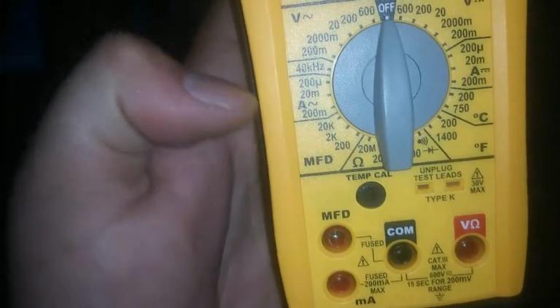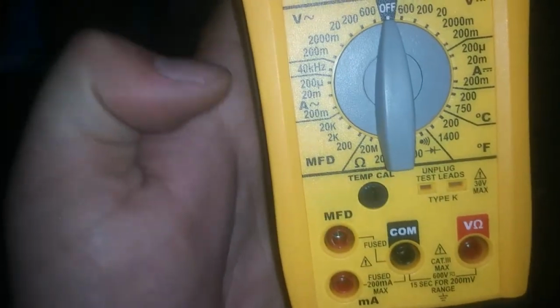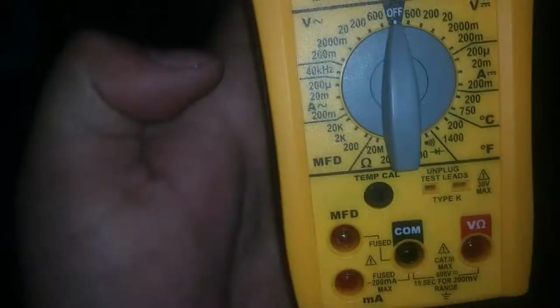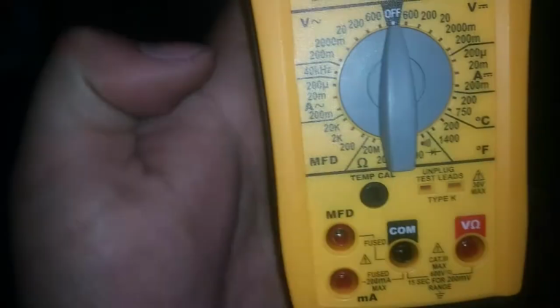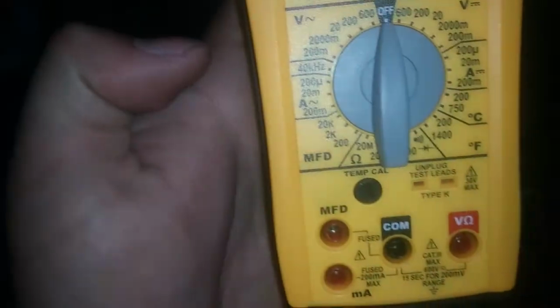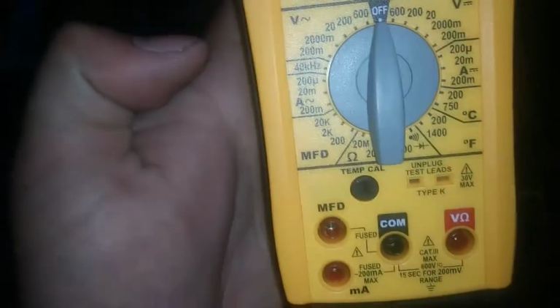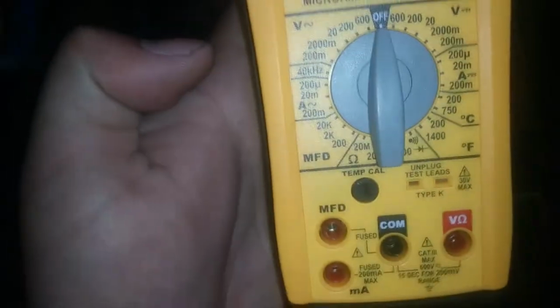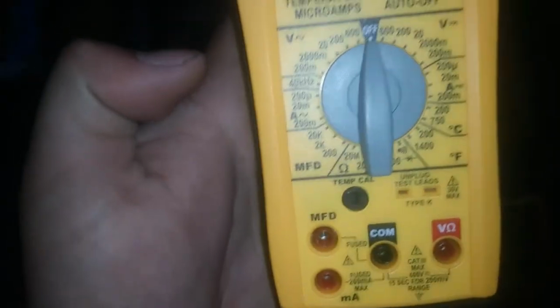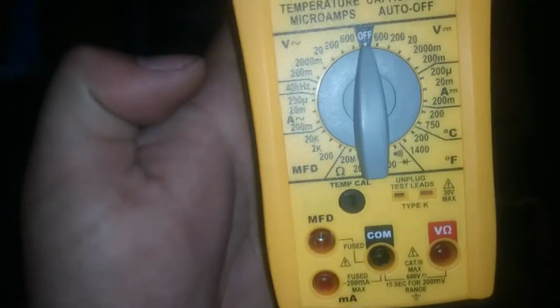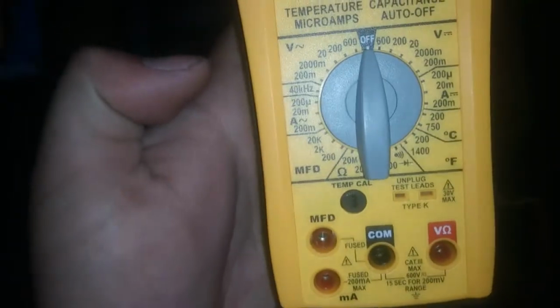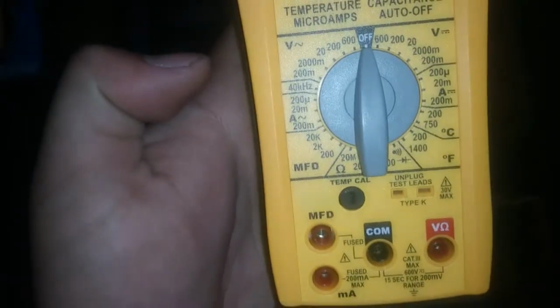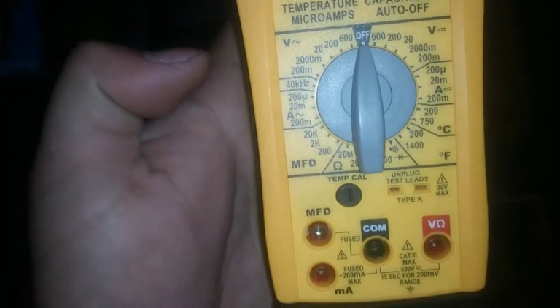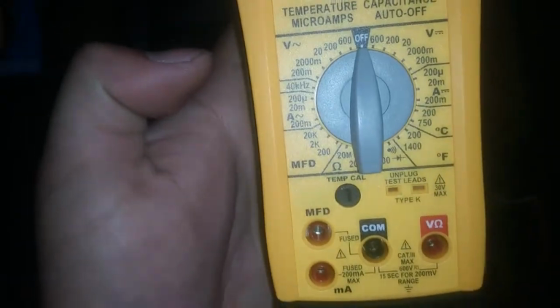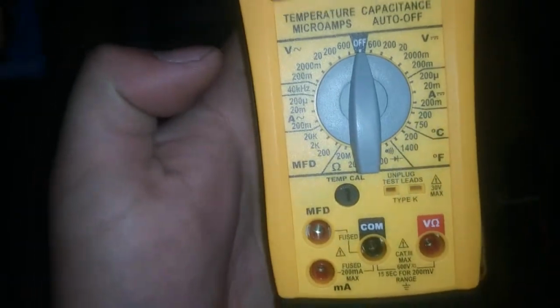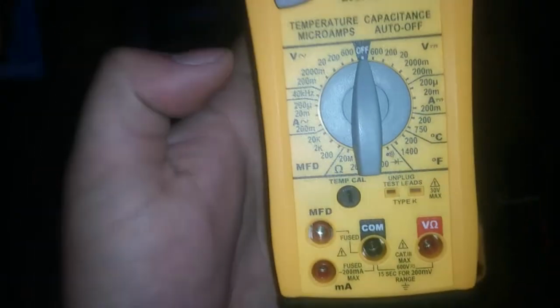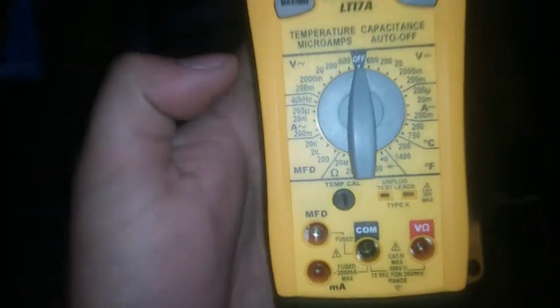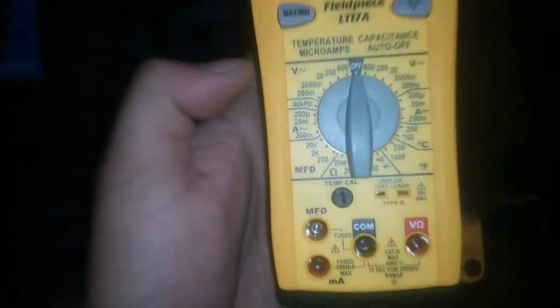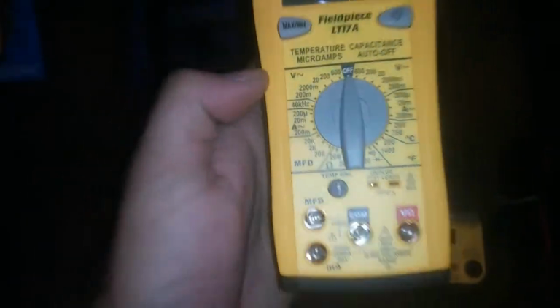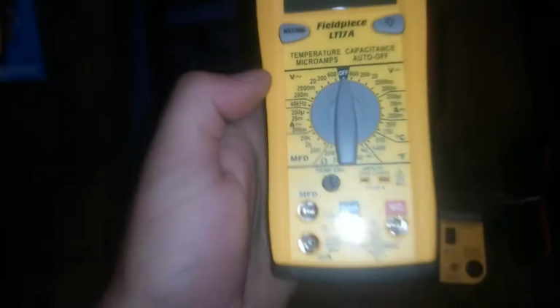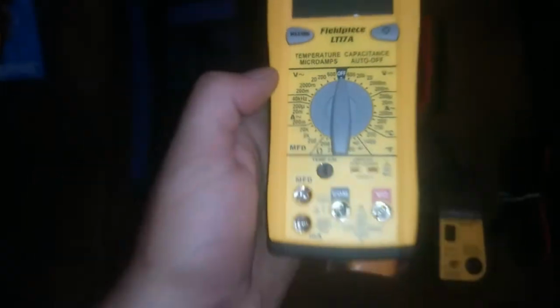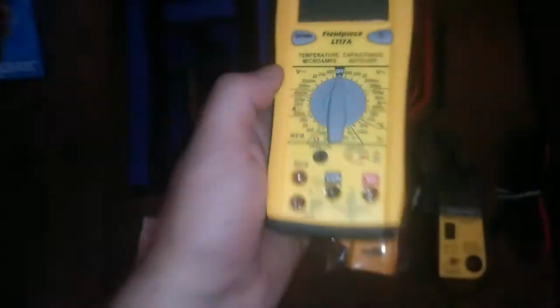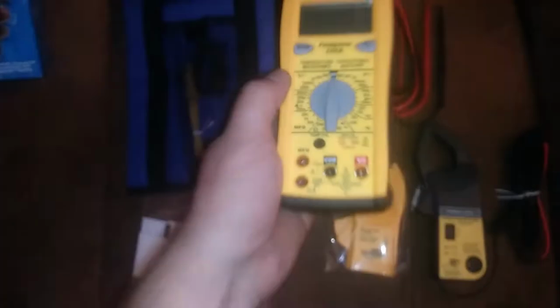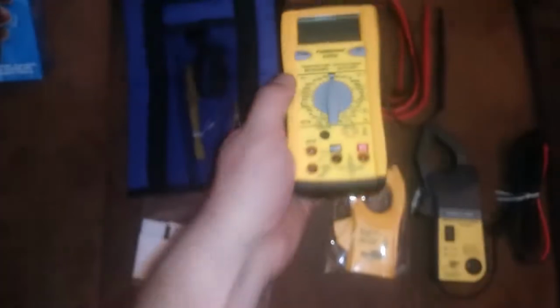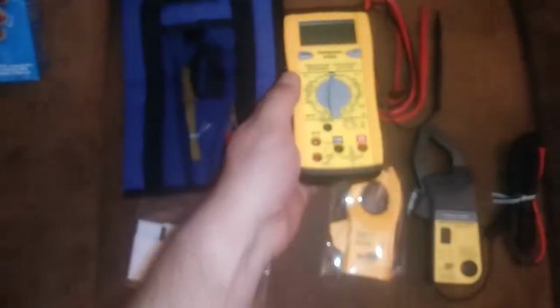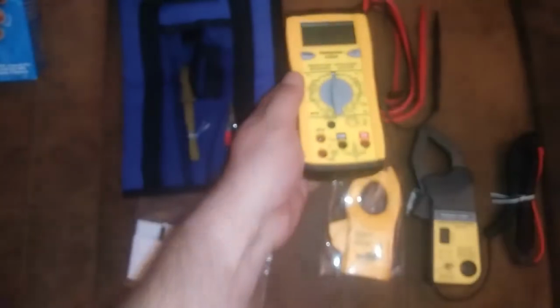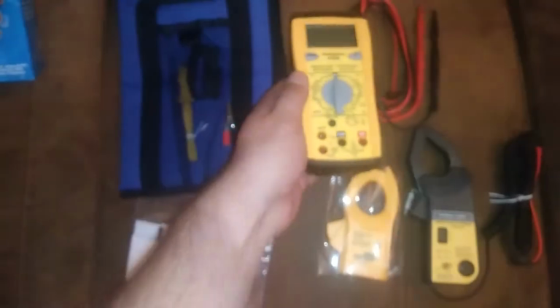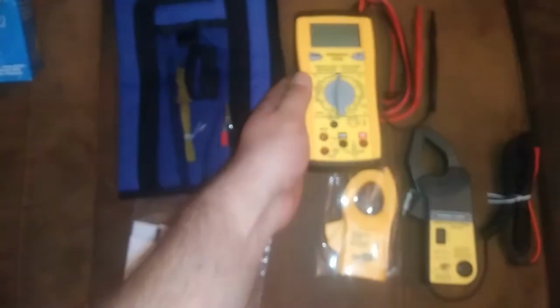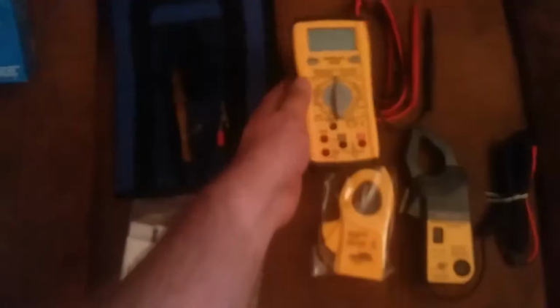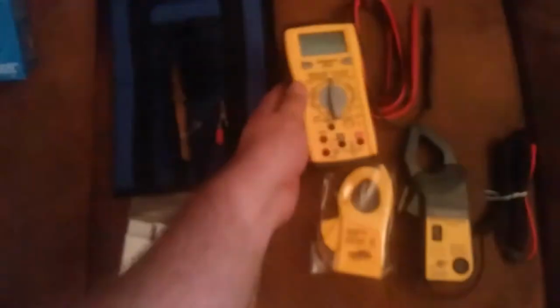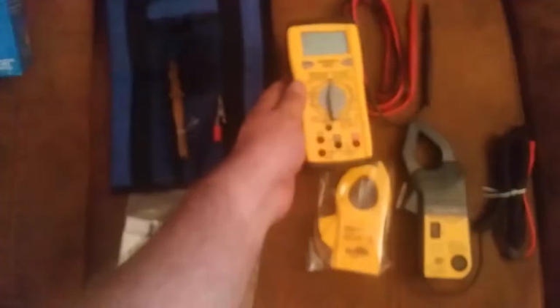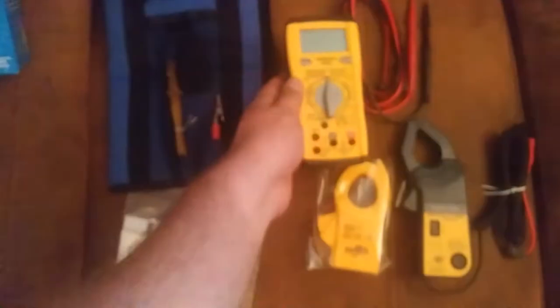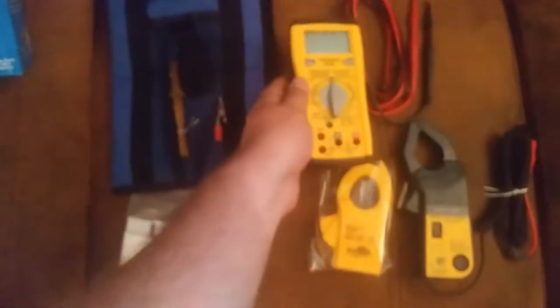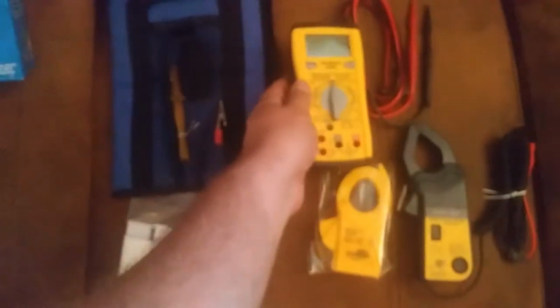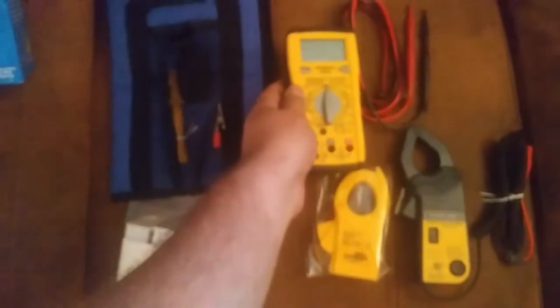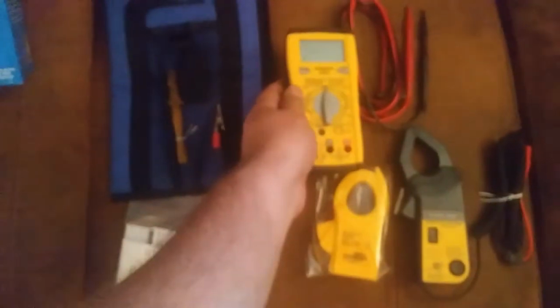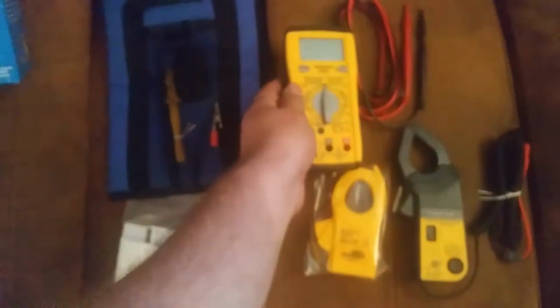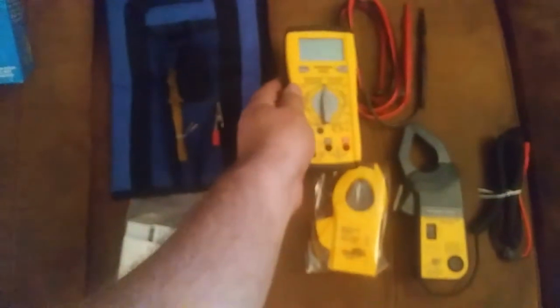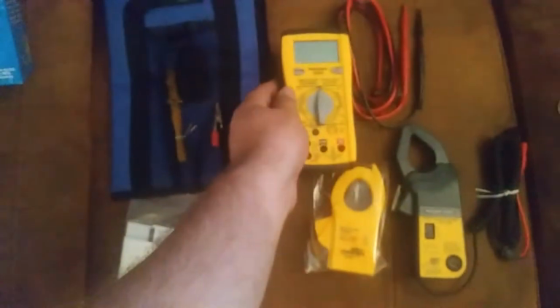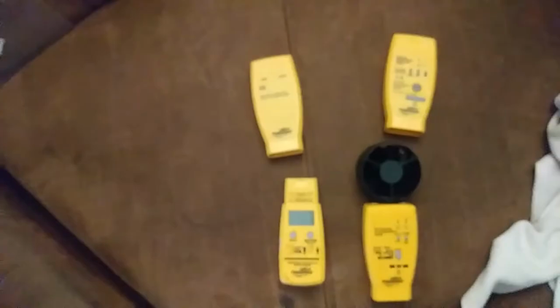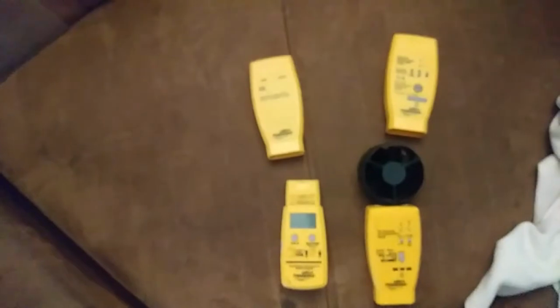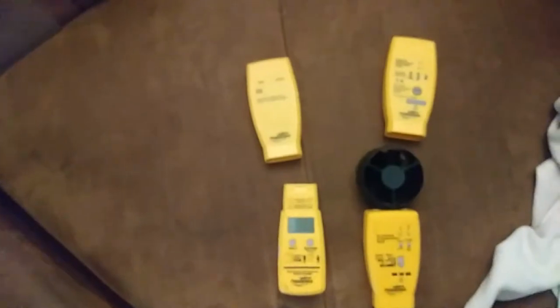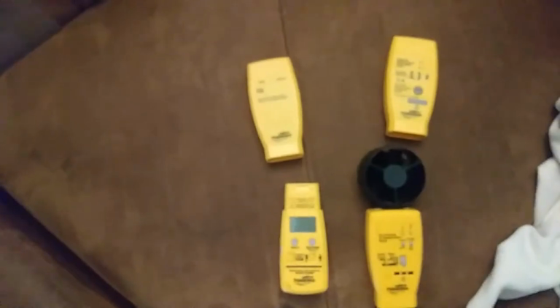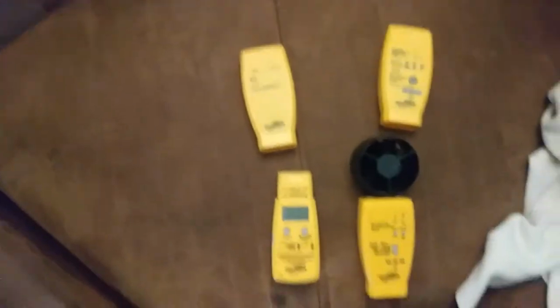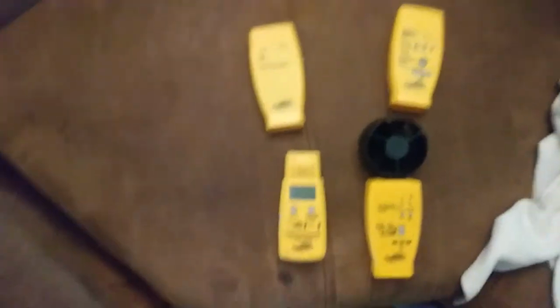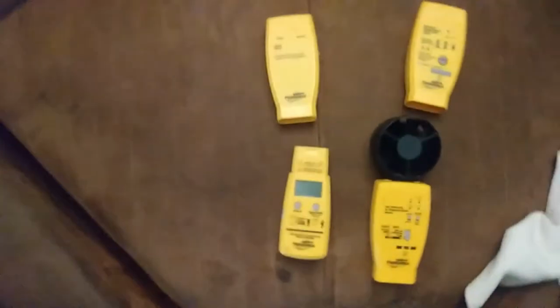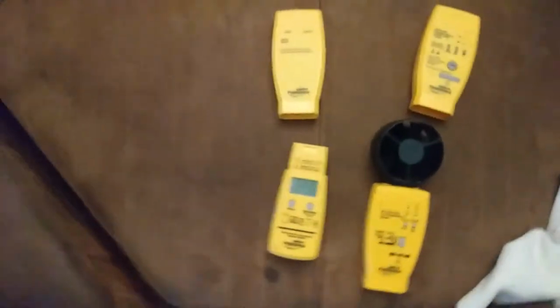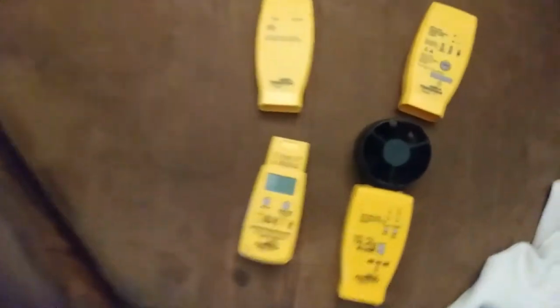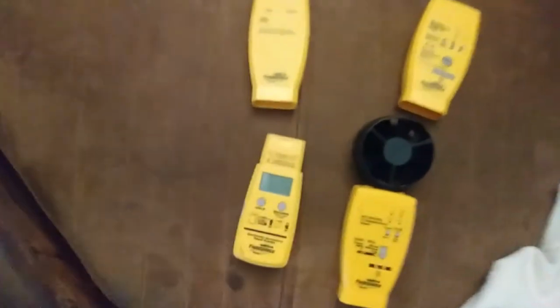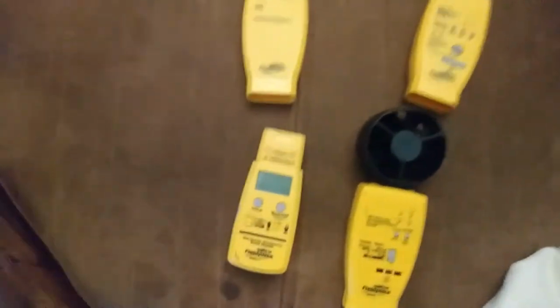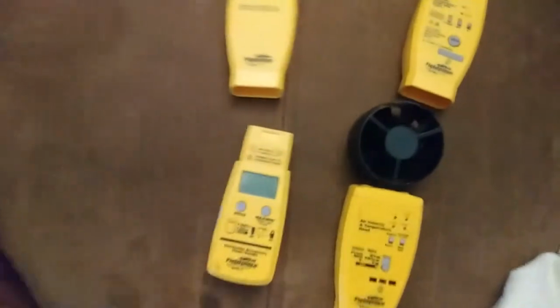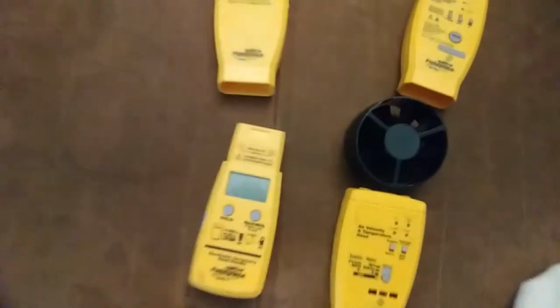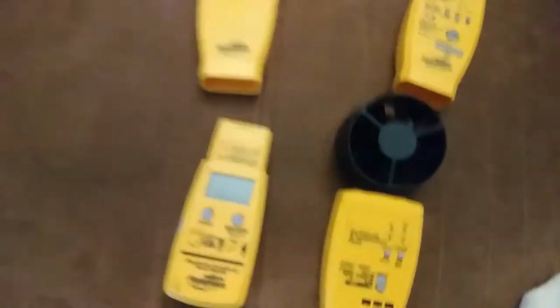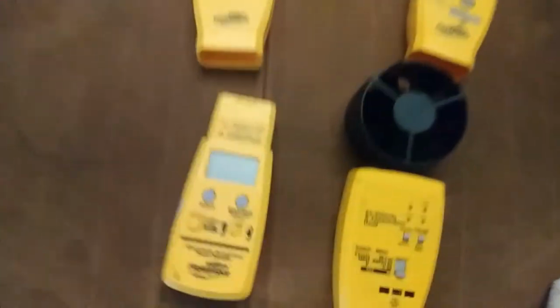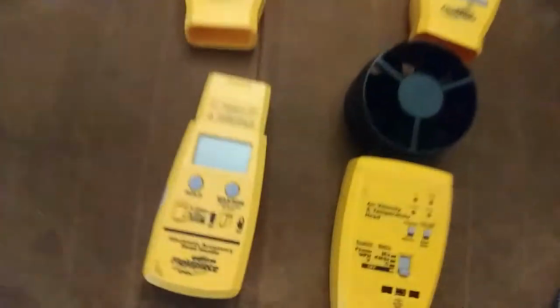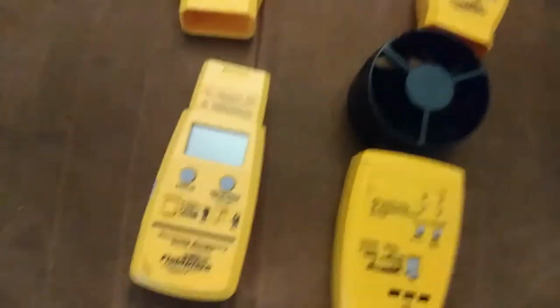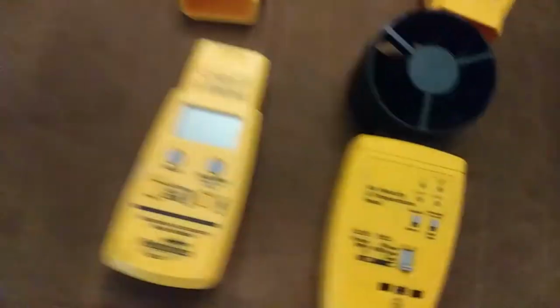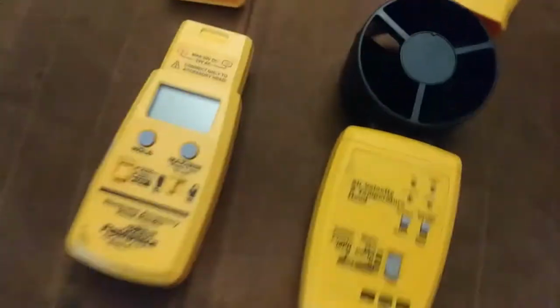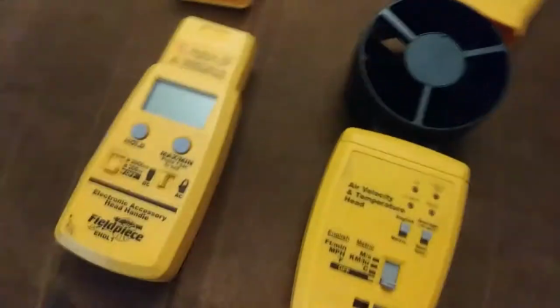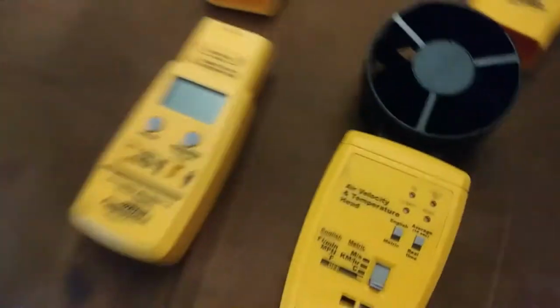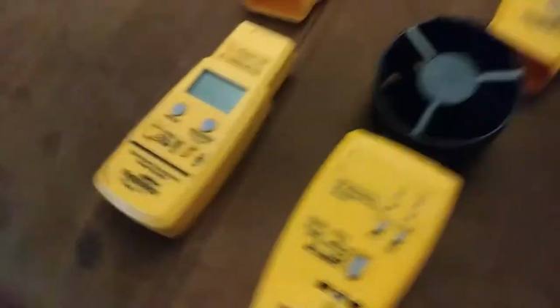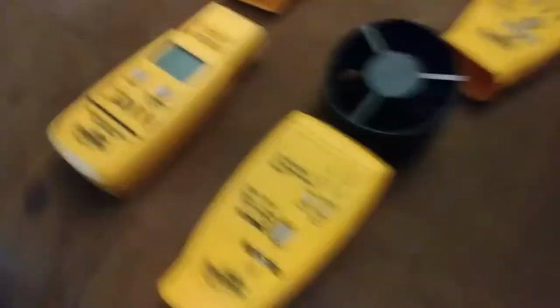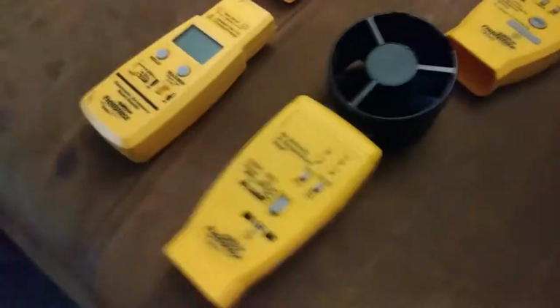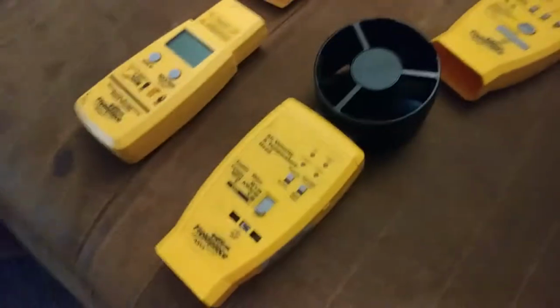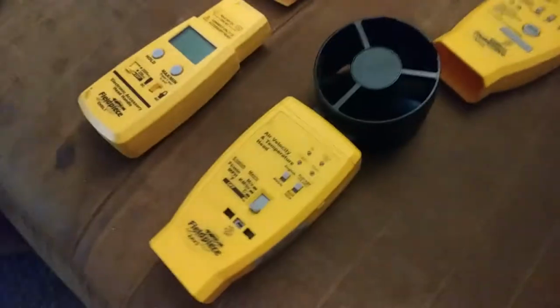One of the main things that intrigued me about this meter was the capacitance range goes up to 20,000 microfarads, so that'll be pretty sweet. Alright, I've got the next round of FieldPiece stuff here.